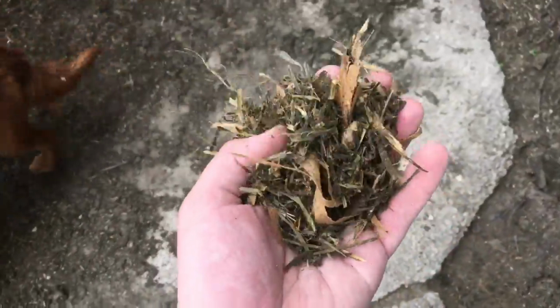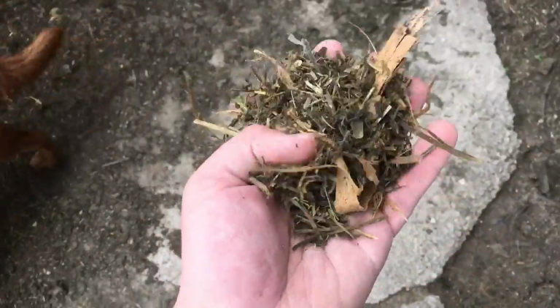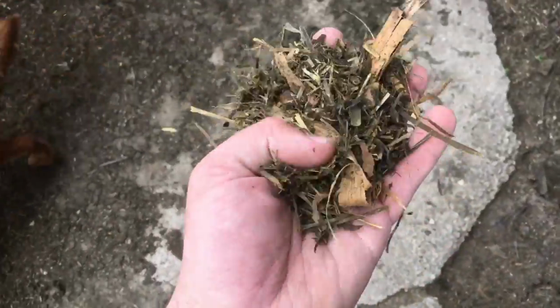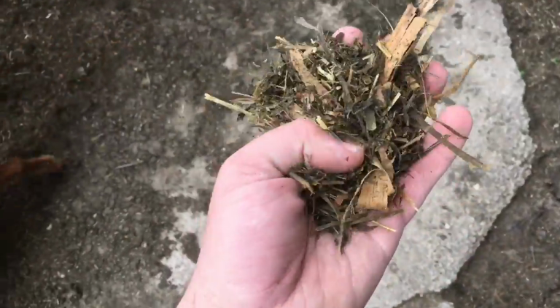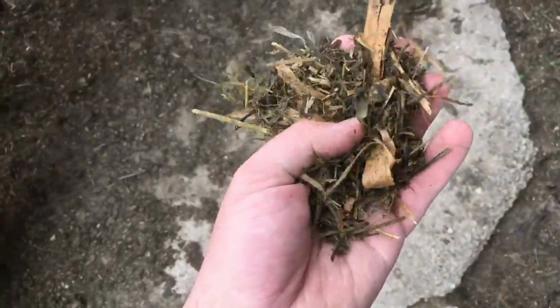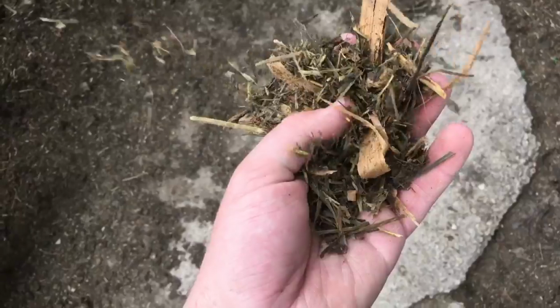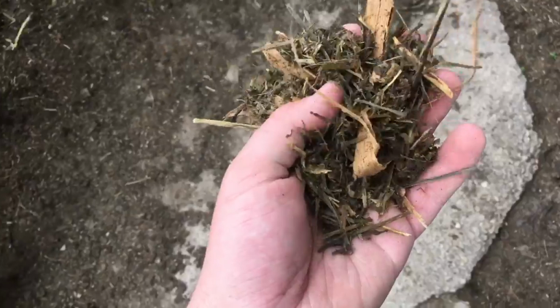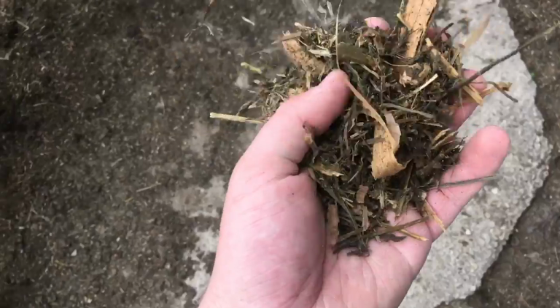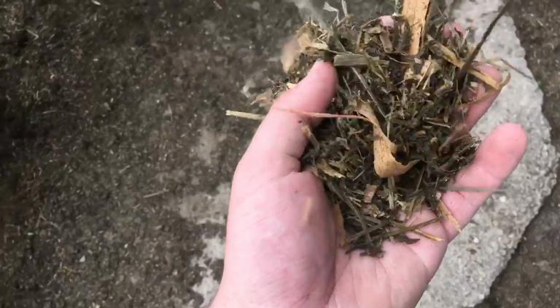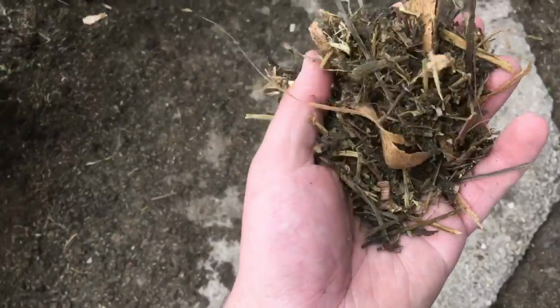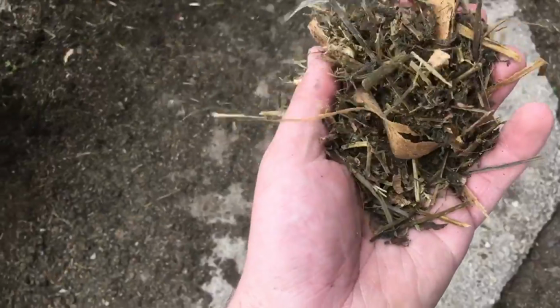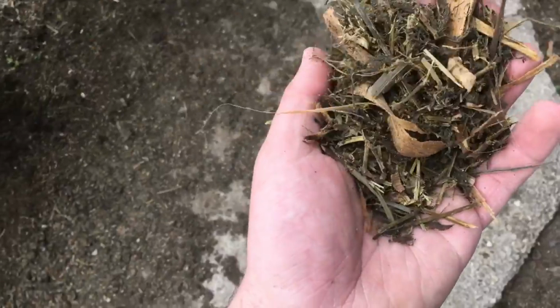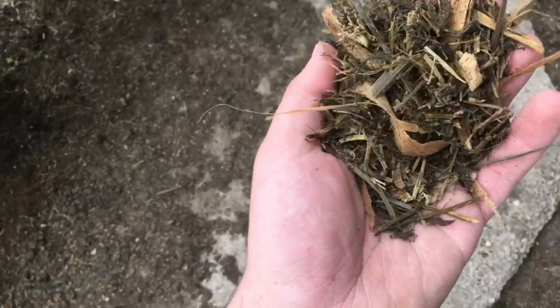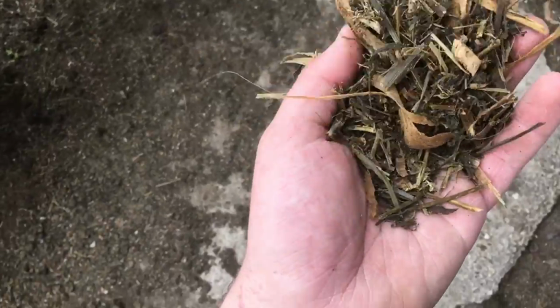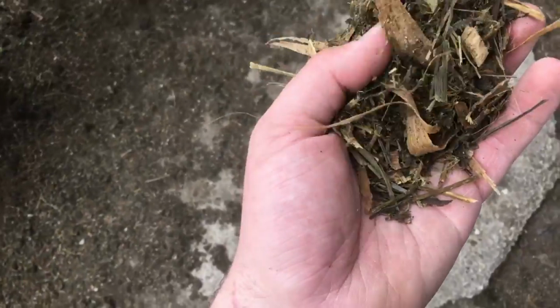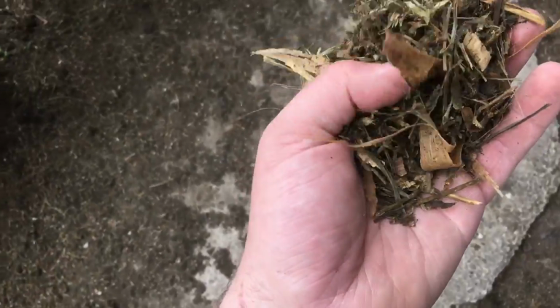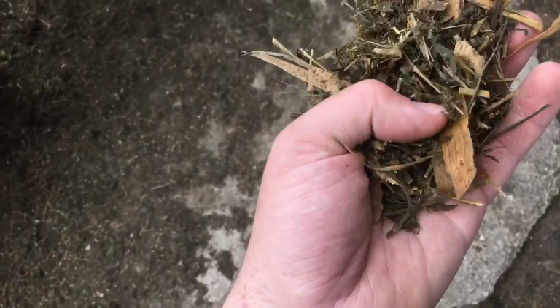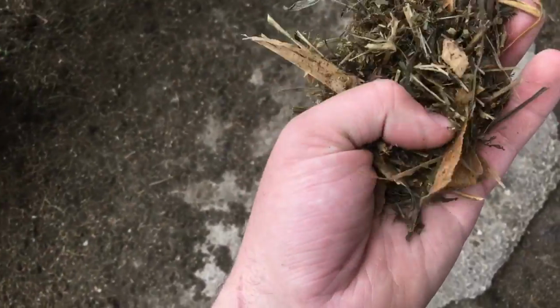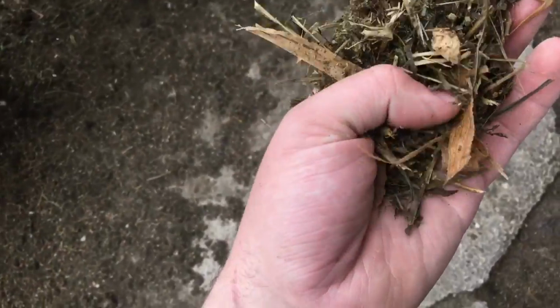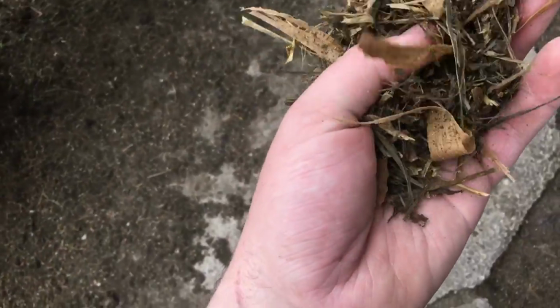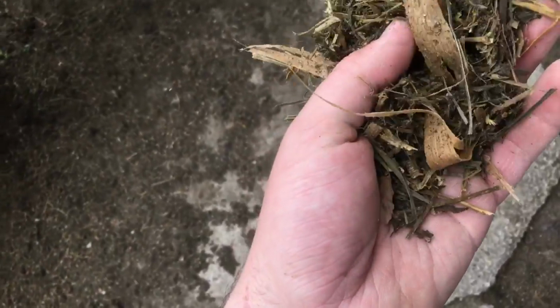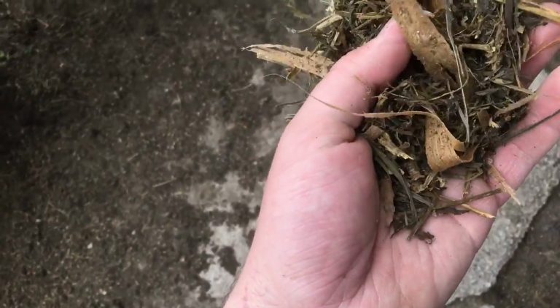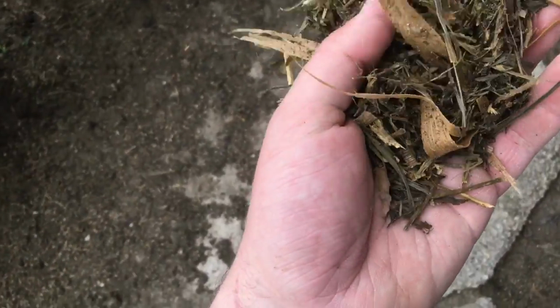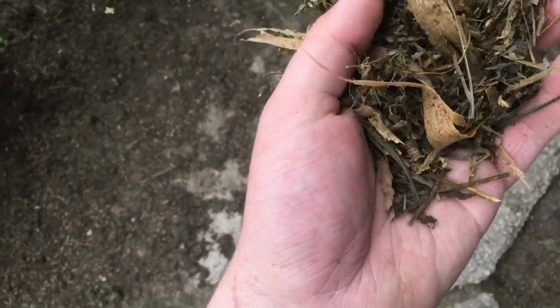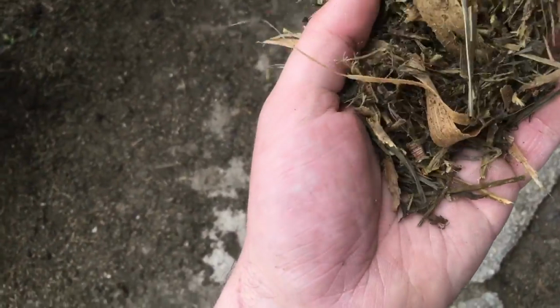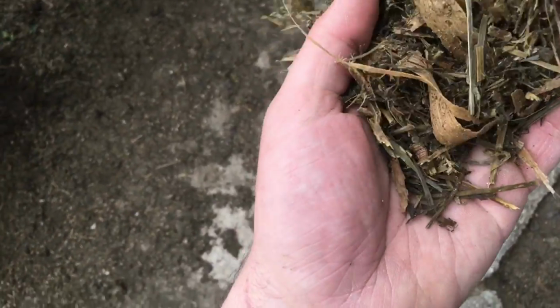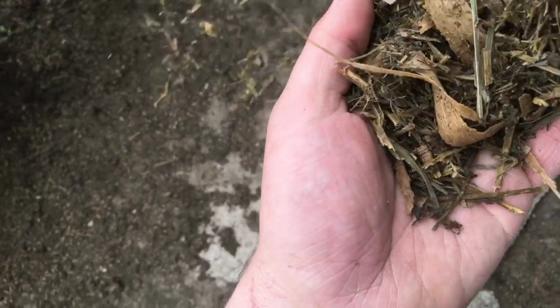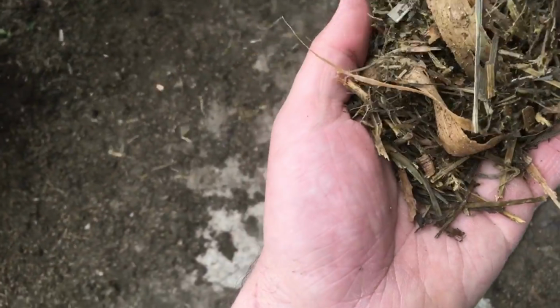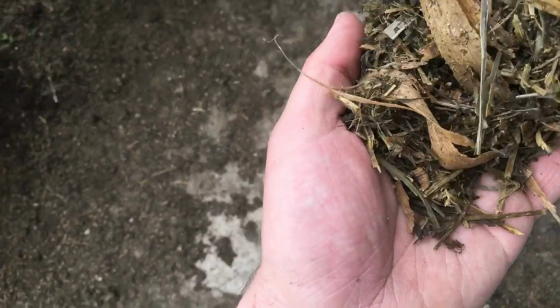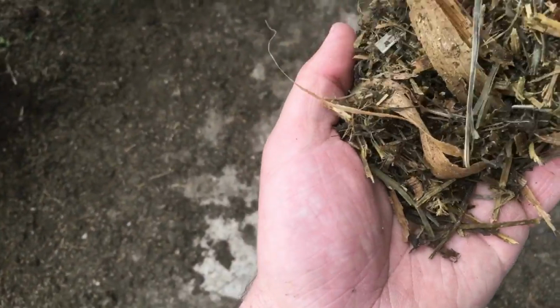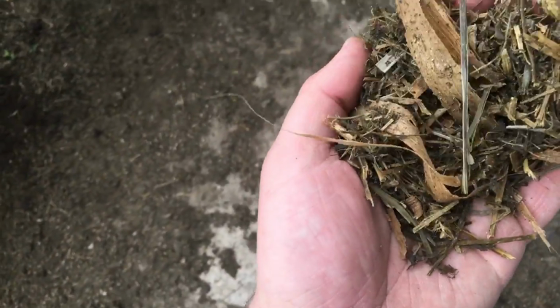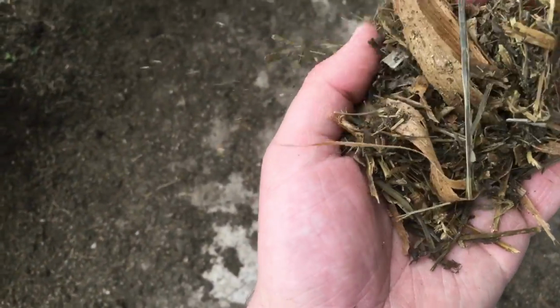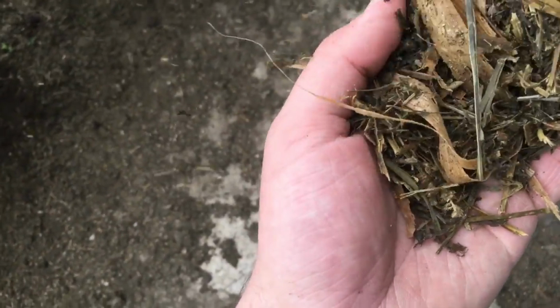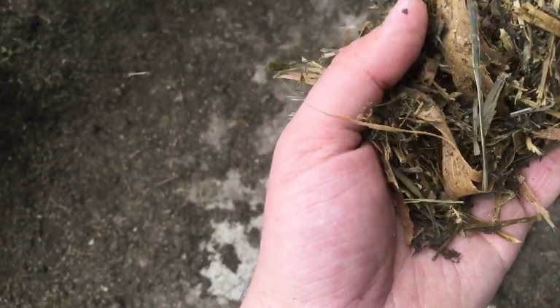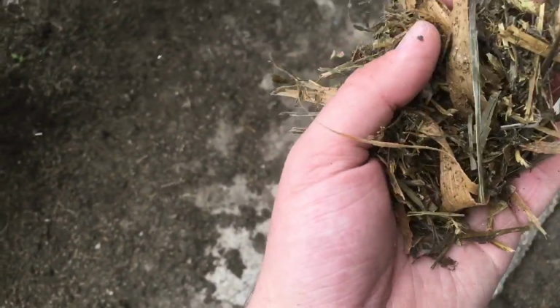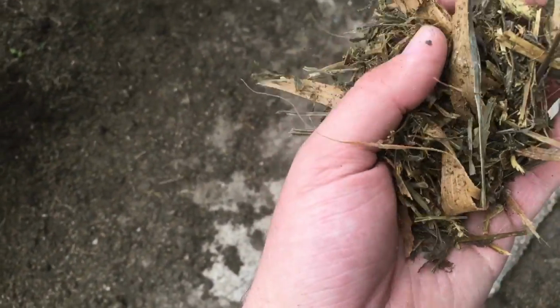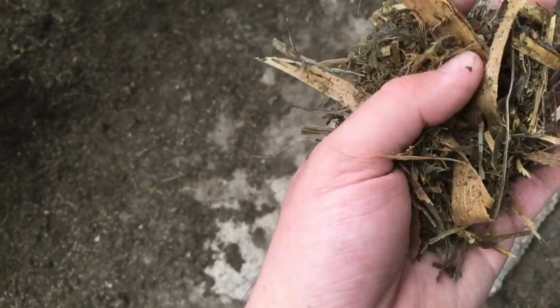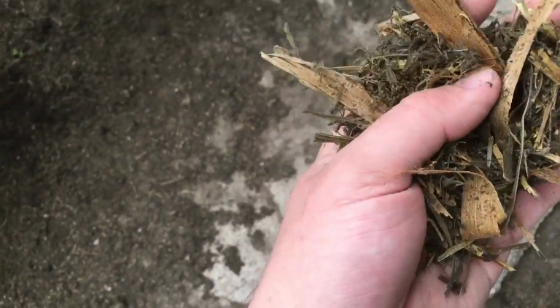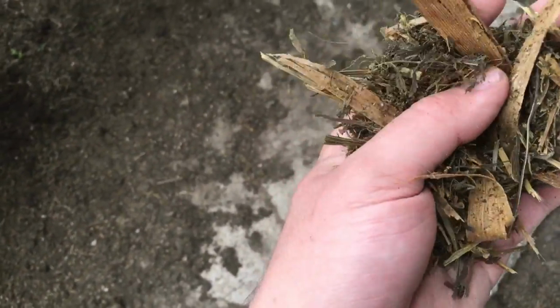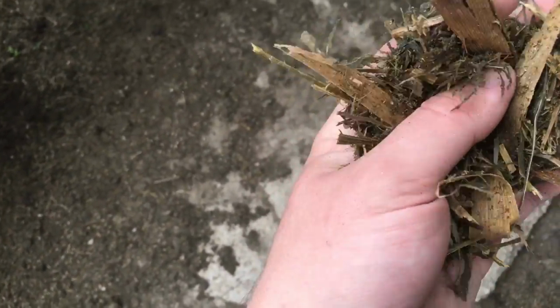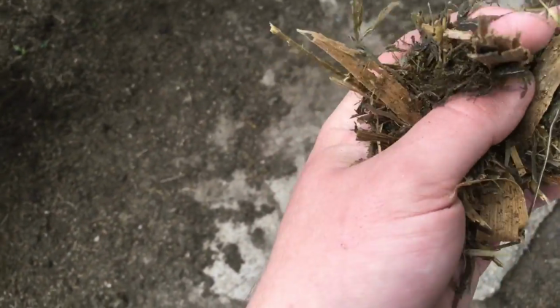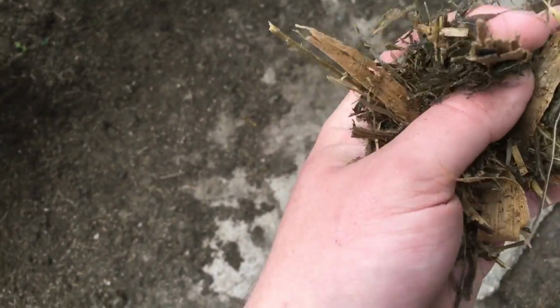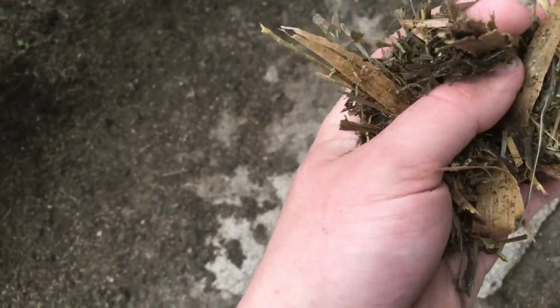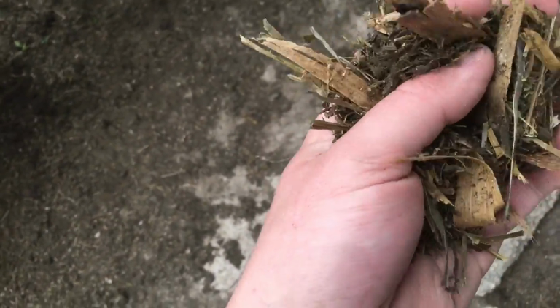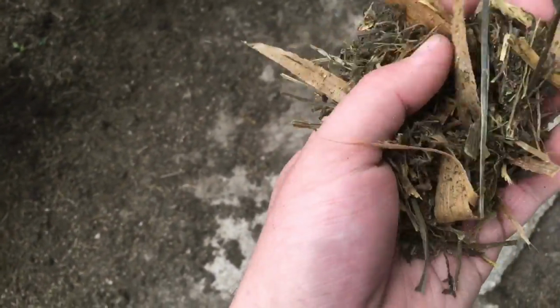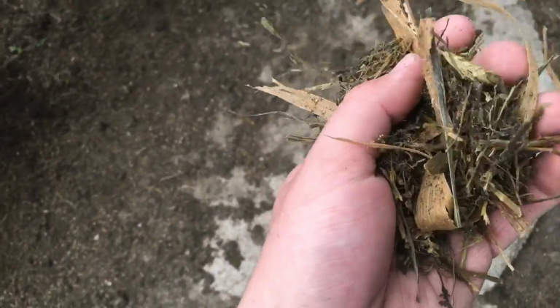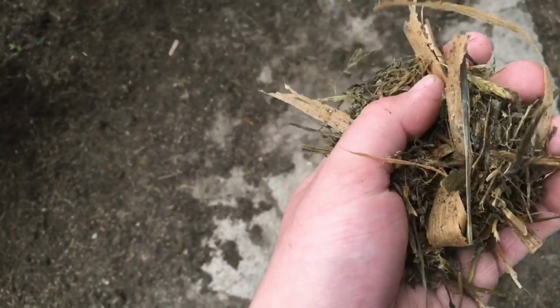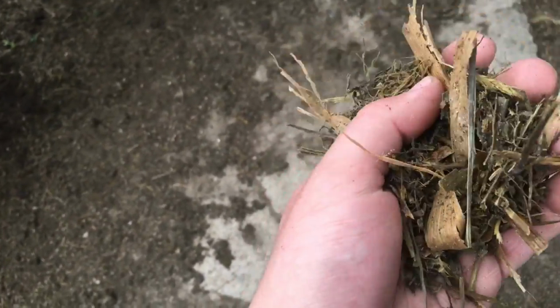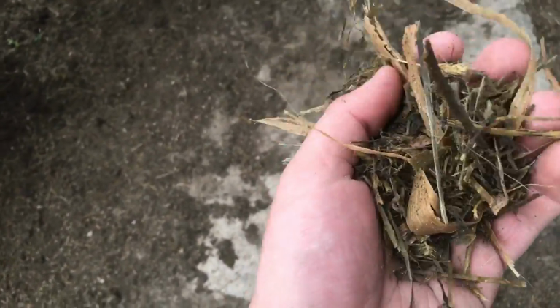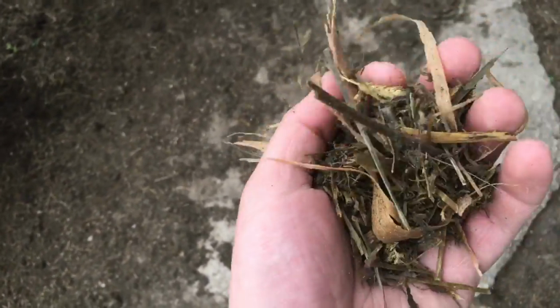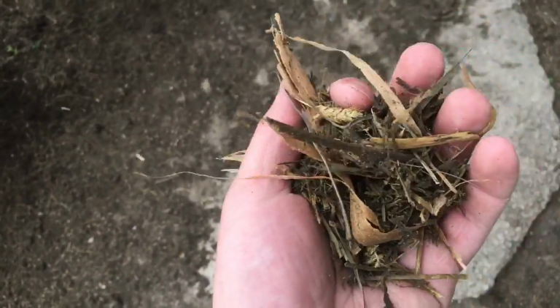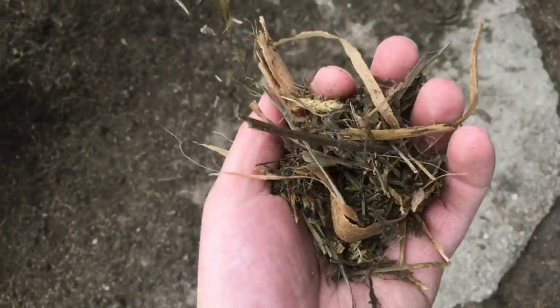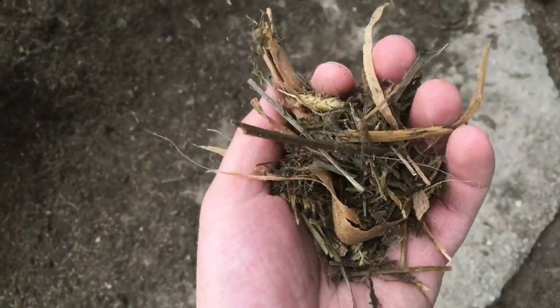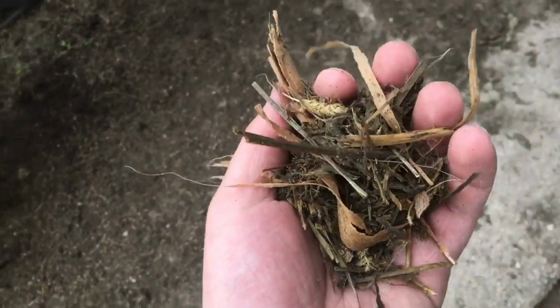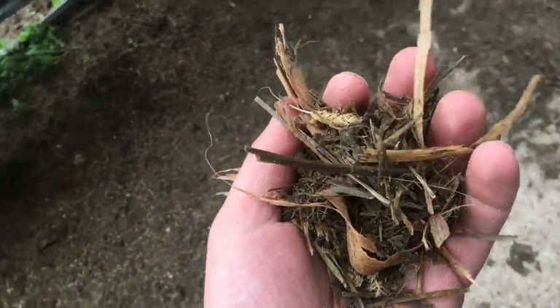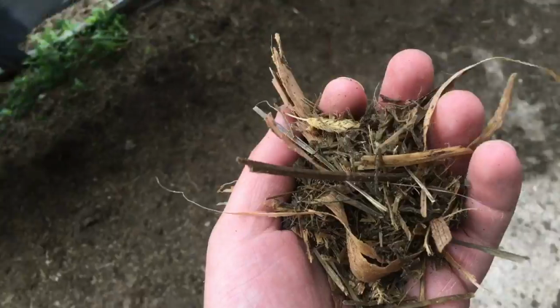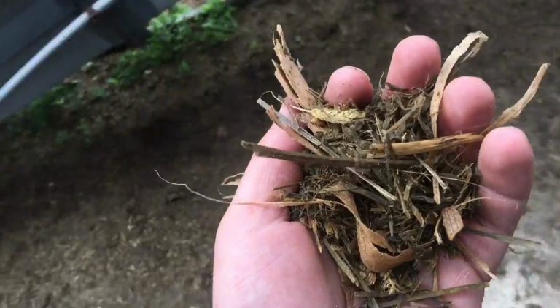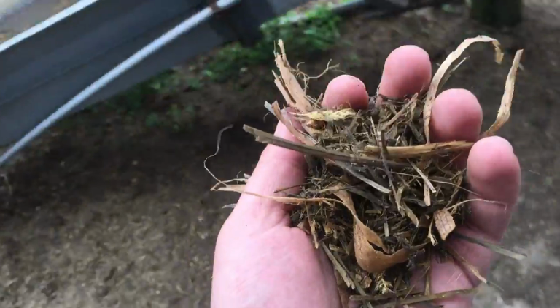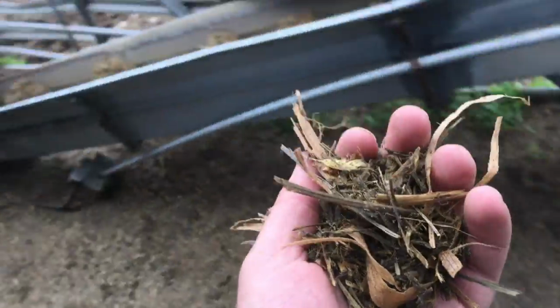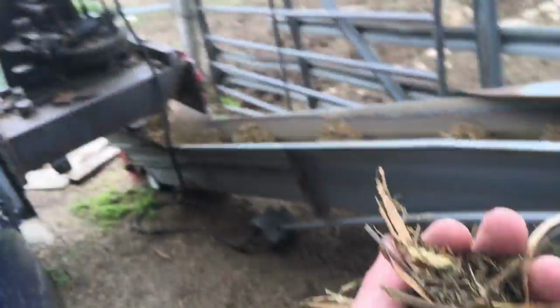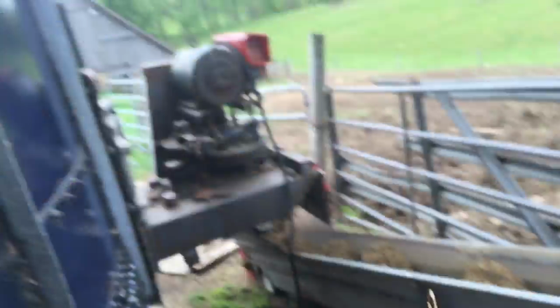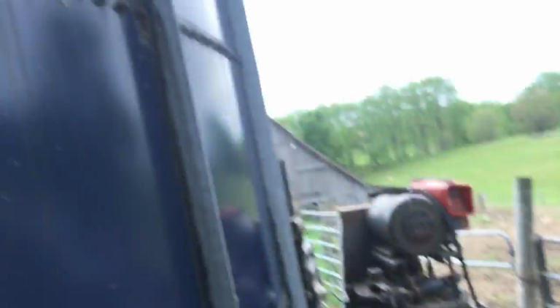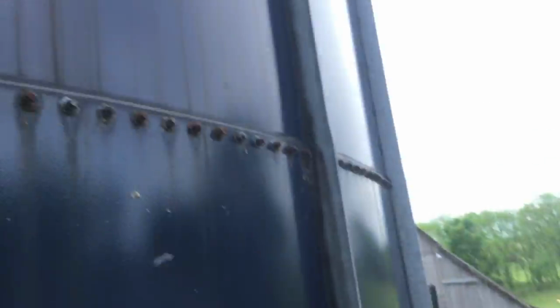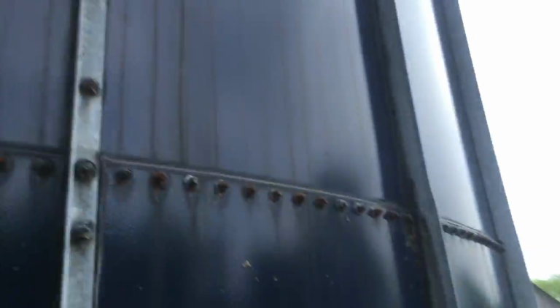We're still getting some hay silage coming out of there. There's about 10 foot of corn silage that we put in this harvester.